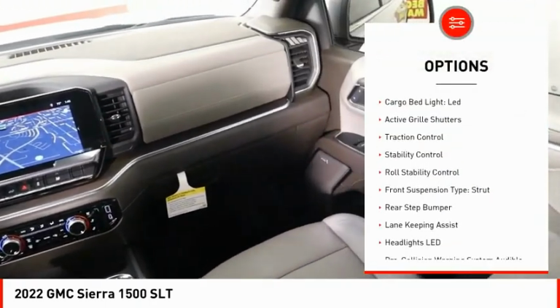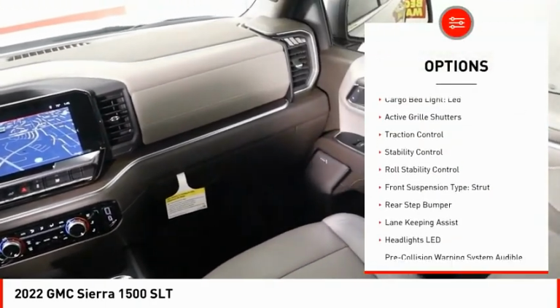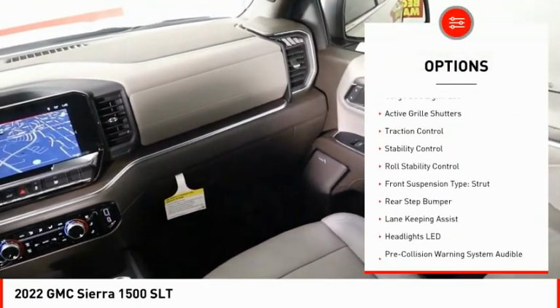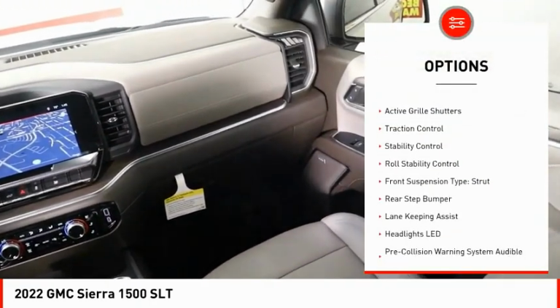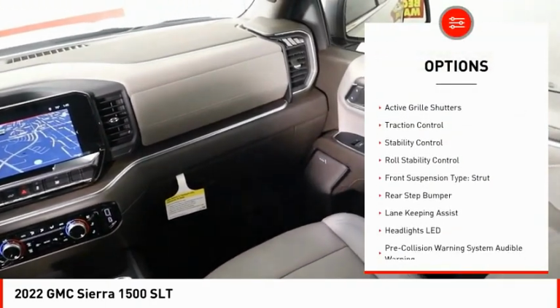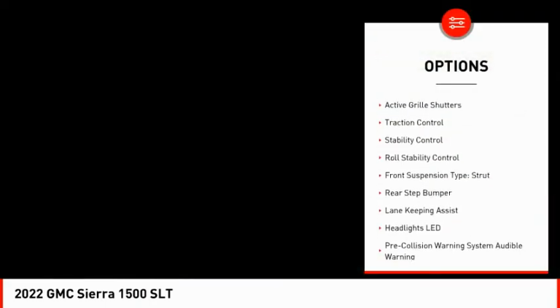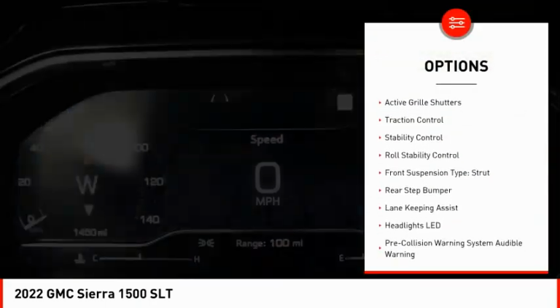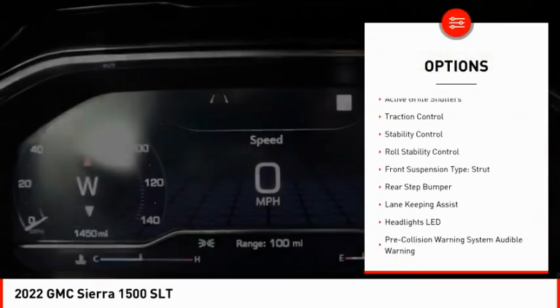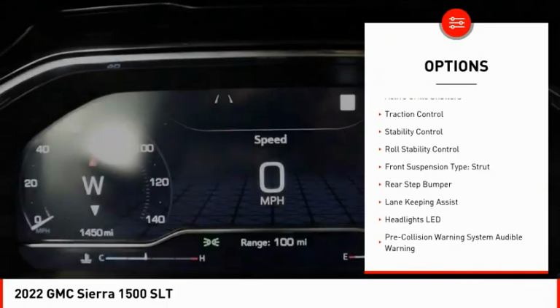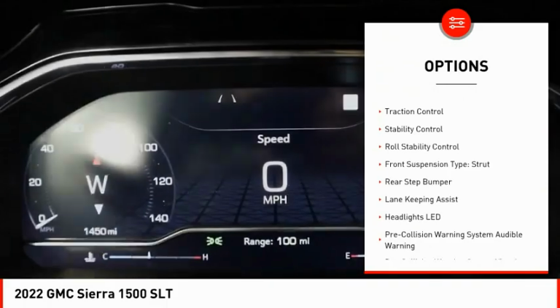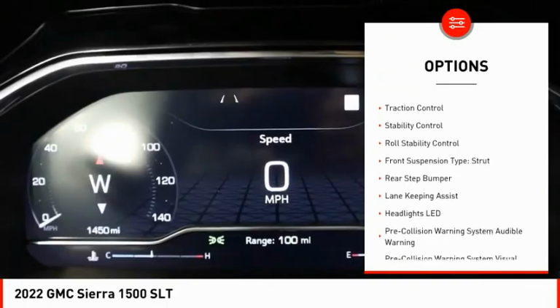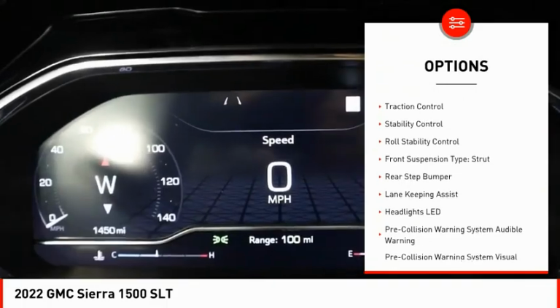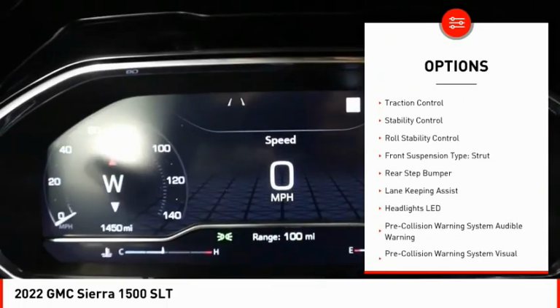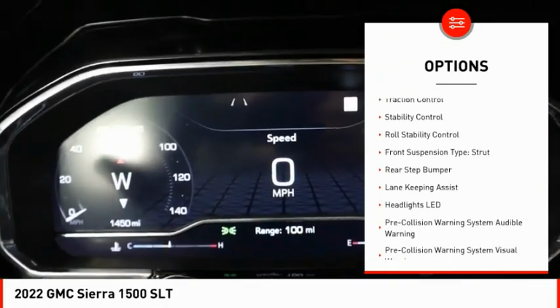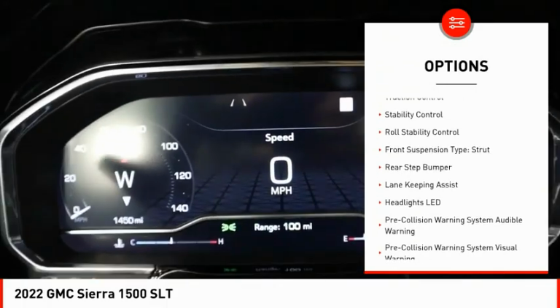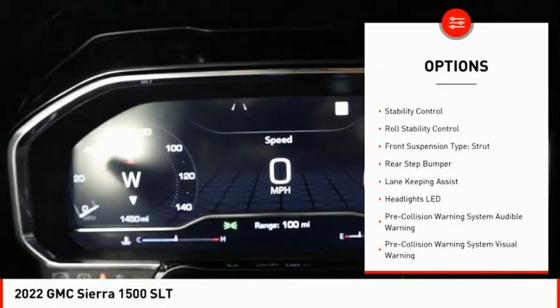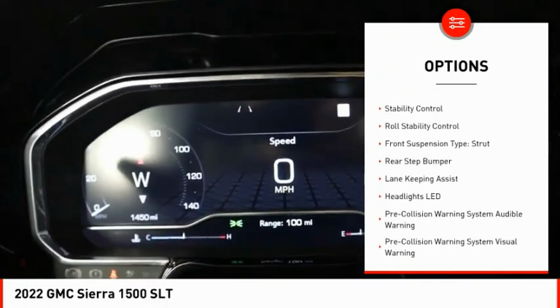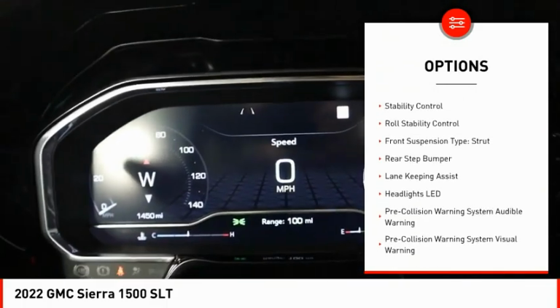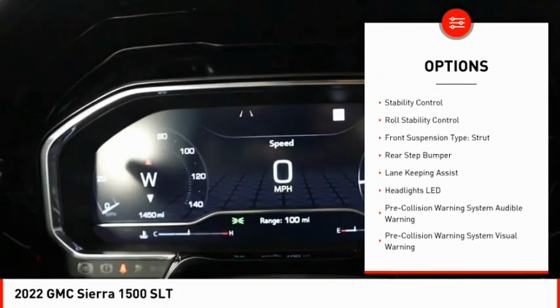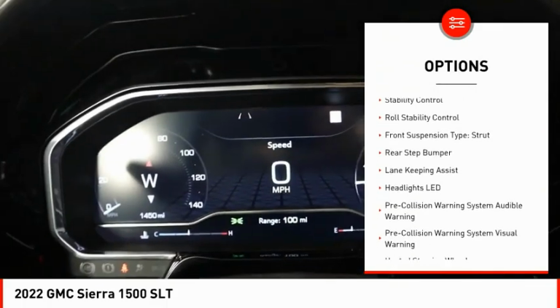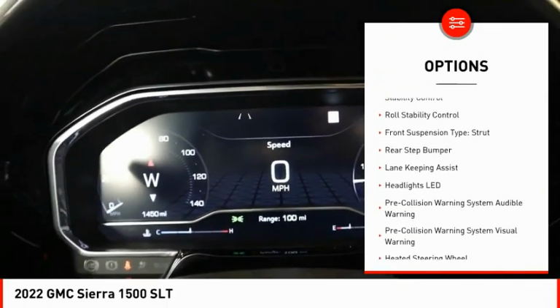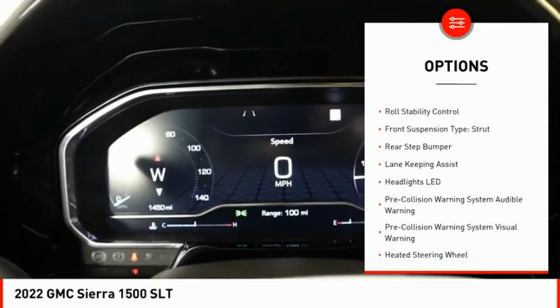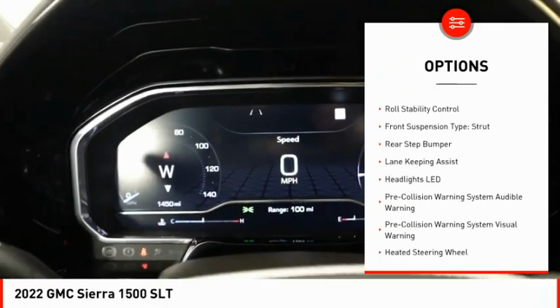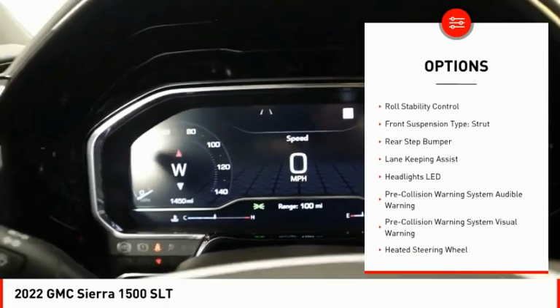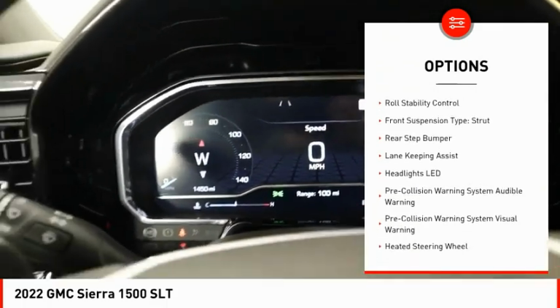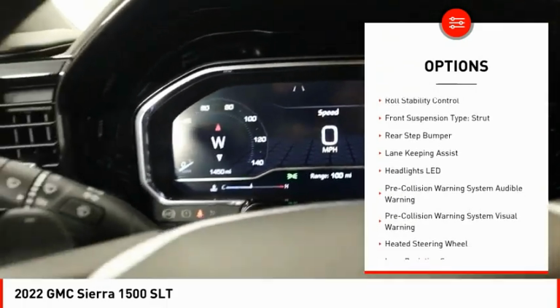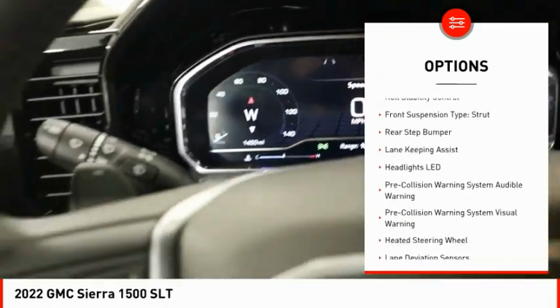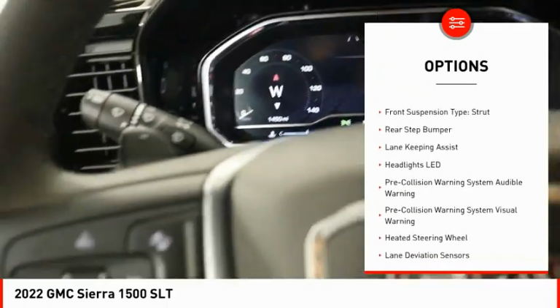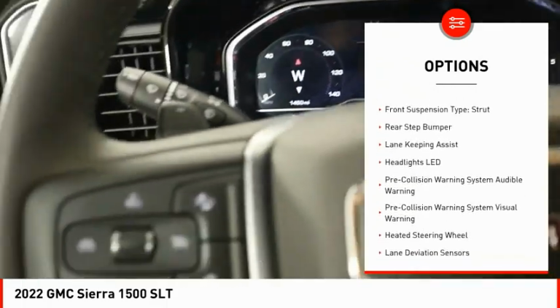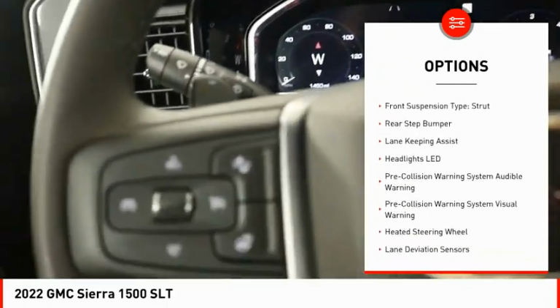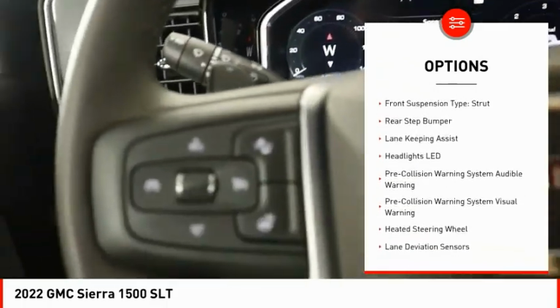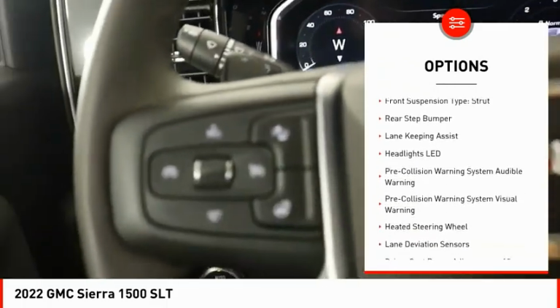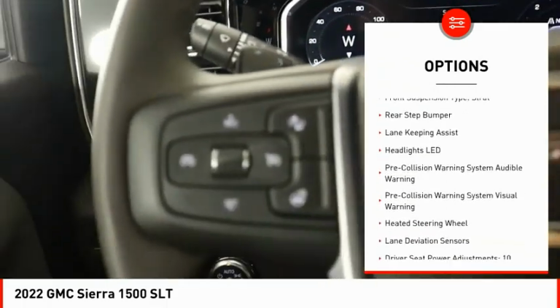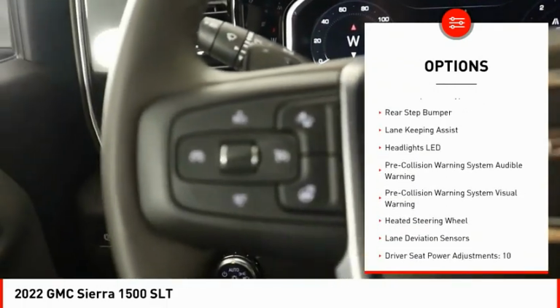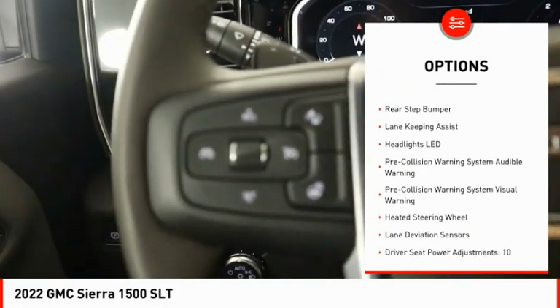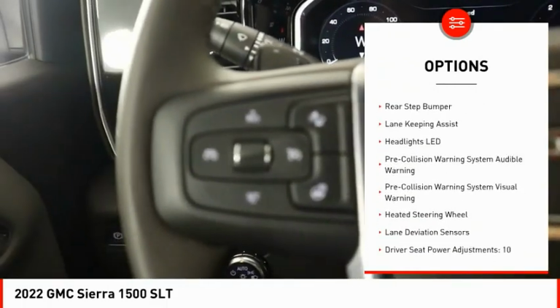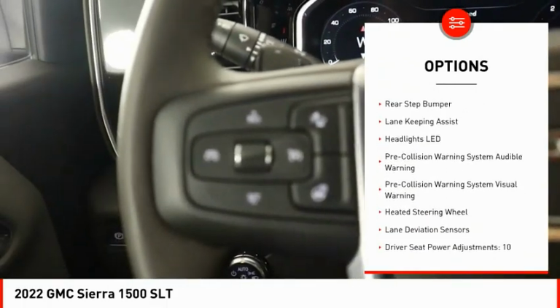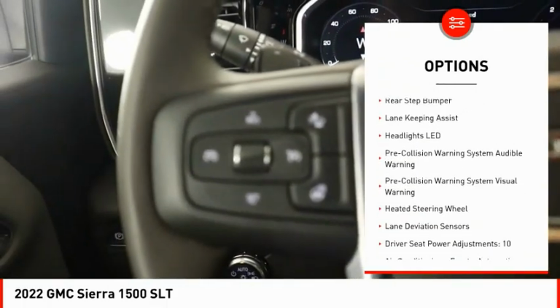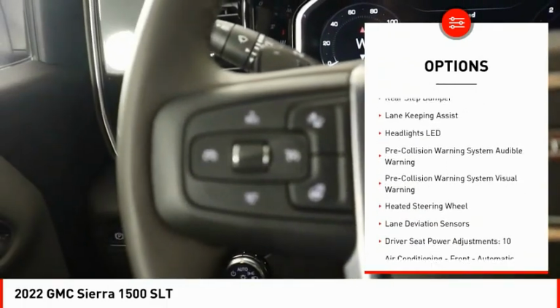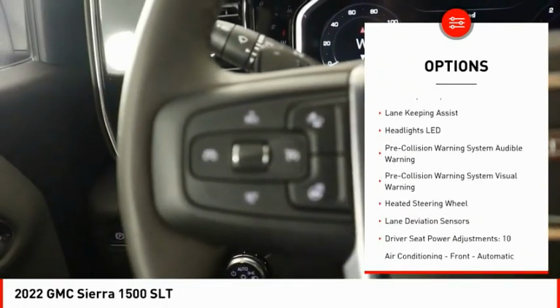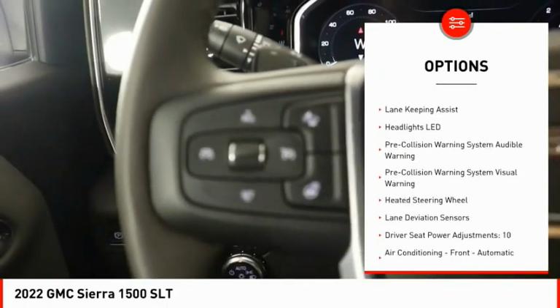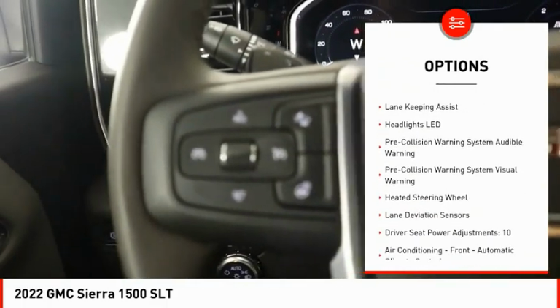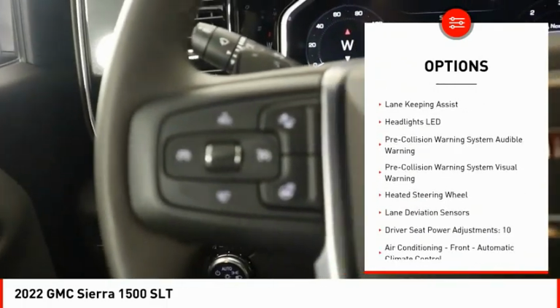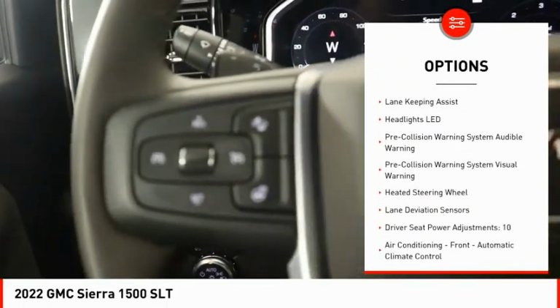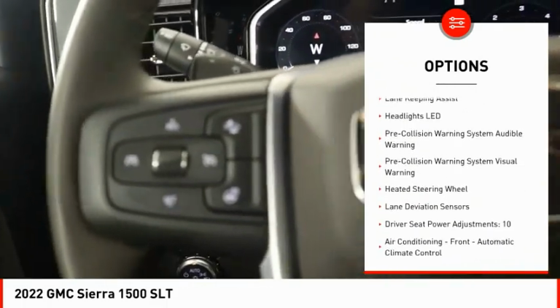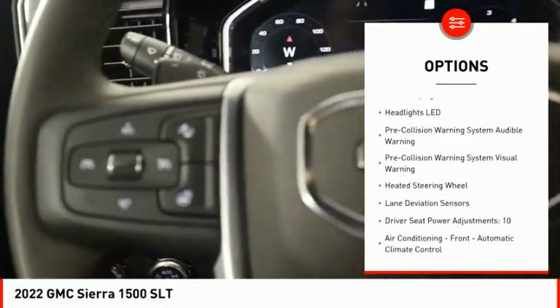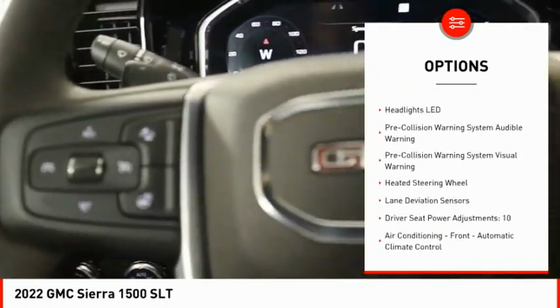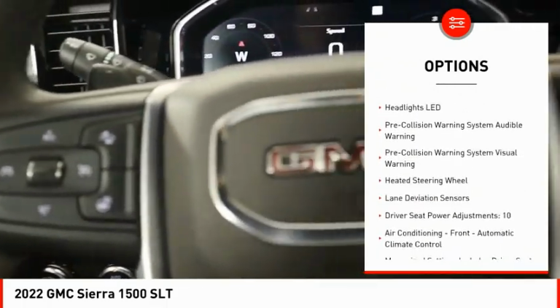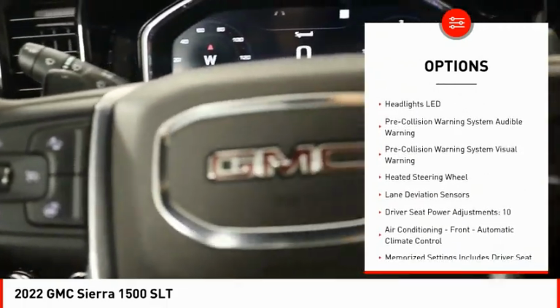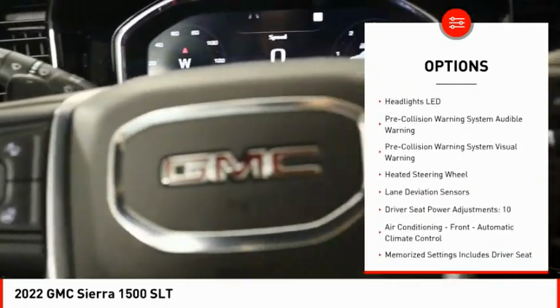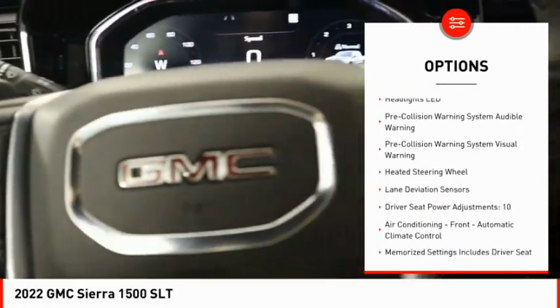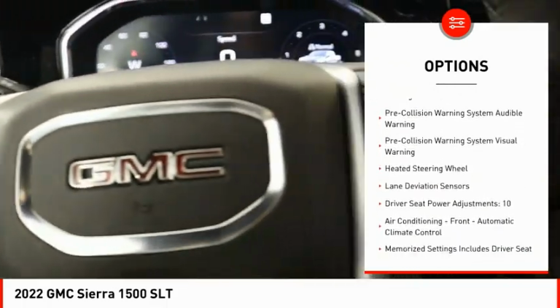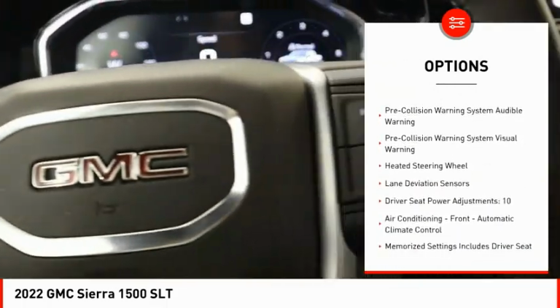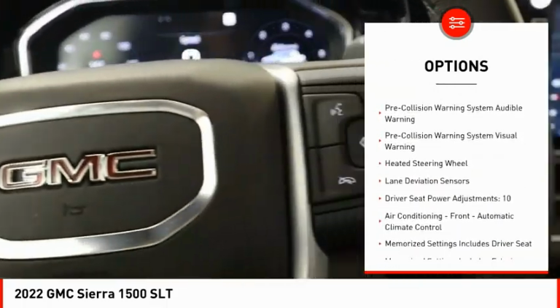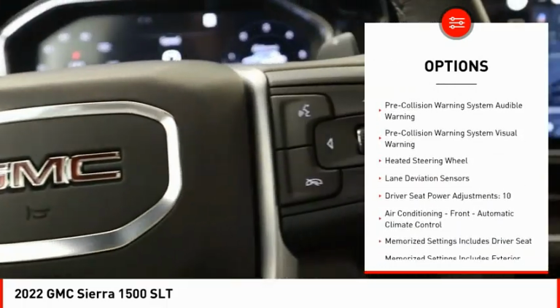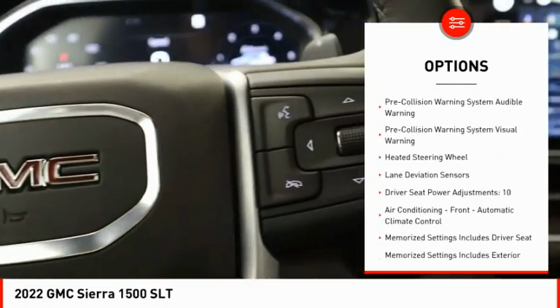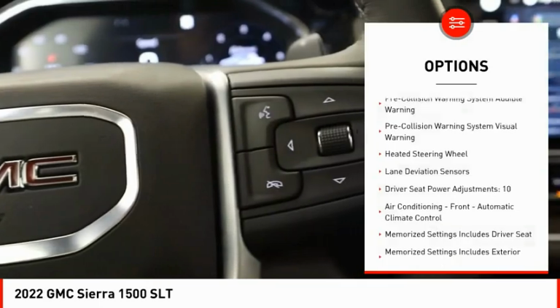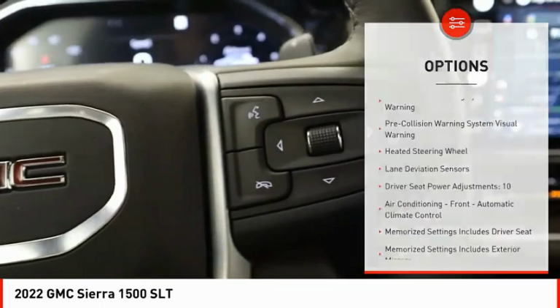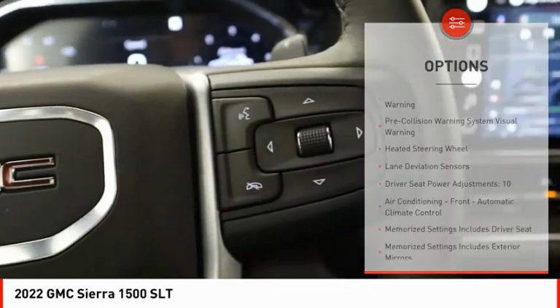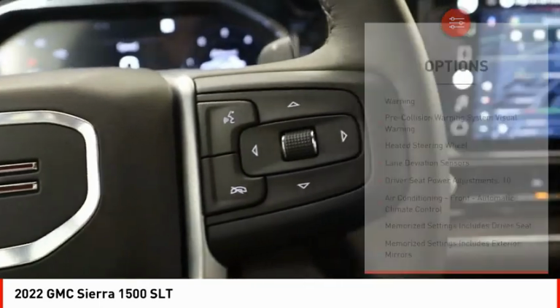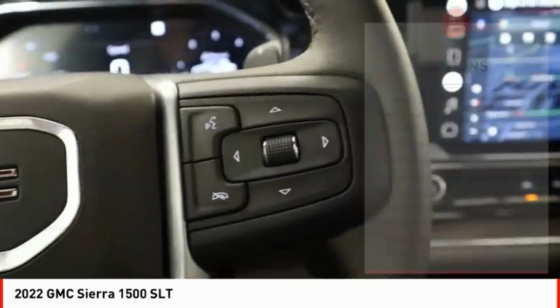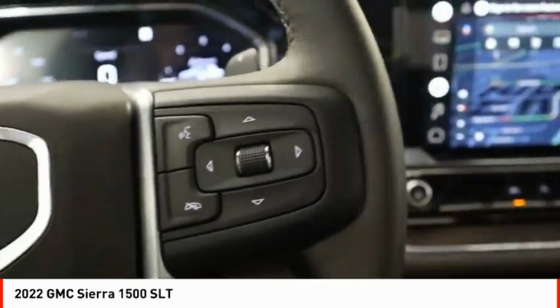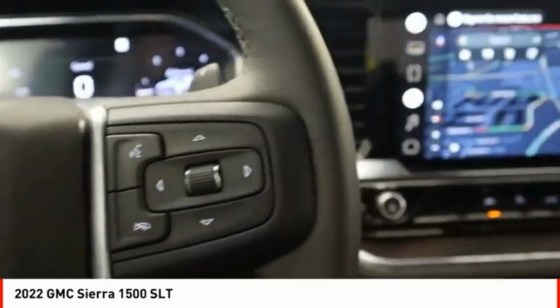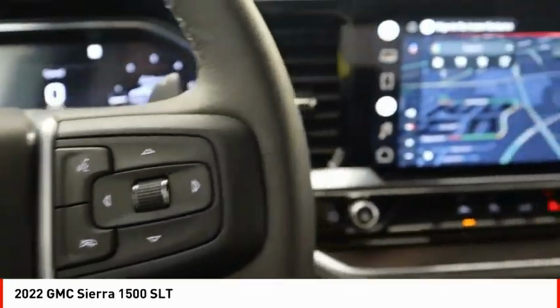tailgate step, remote engine start, cargo bed light, LED, active grille shutters, traction control,